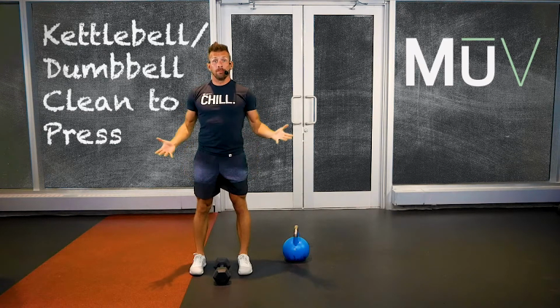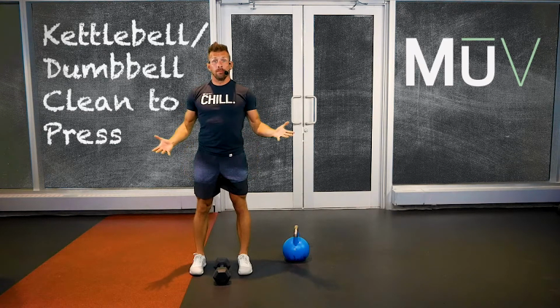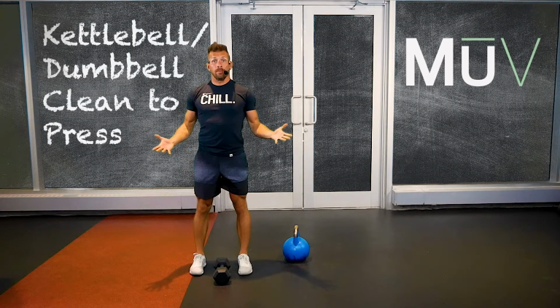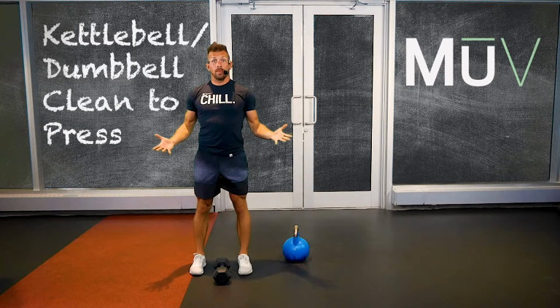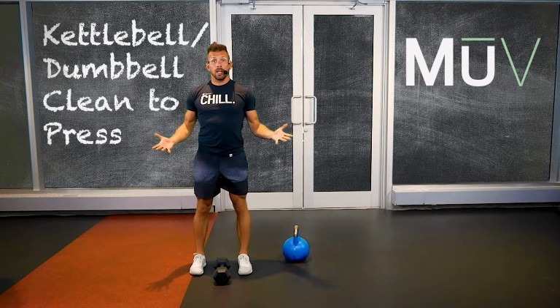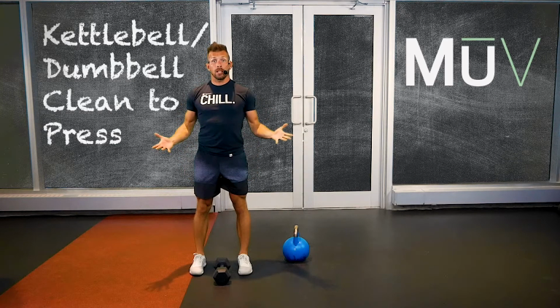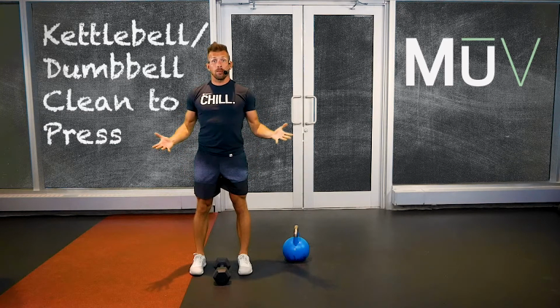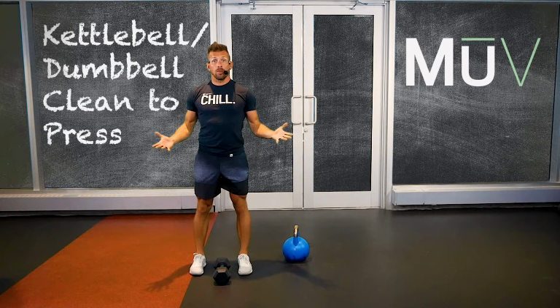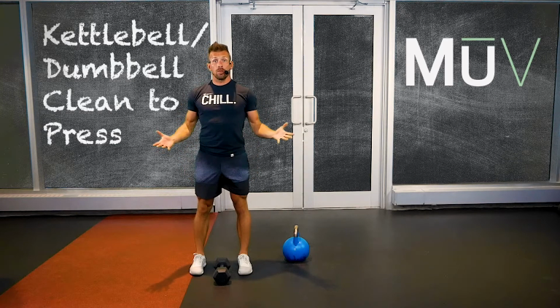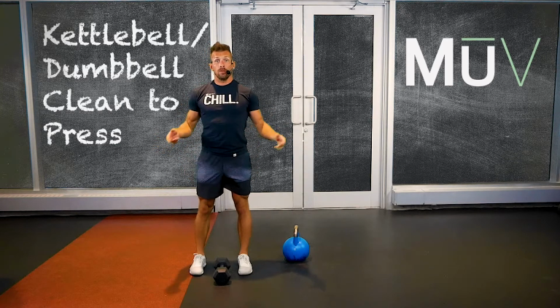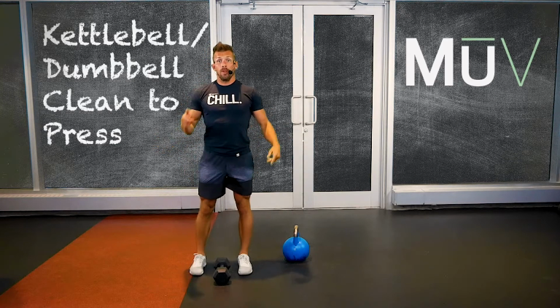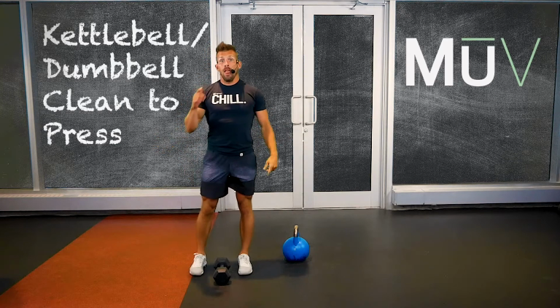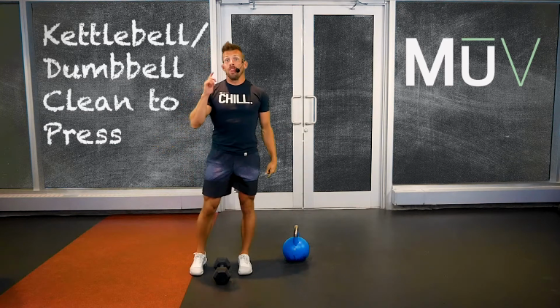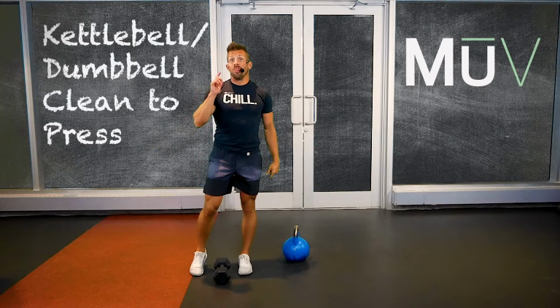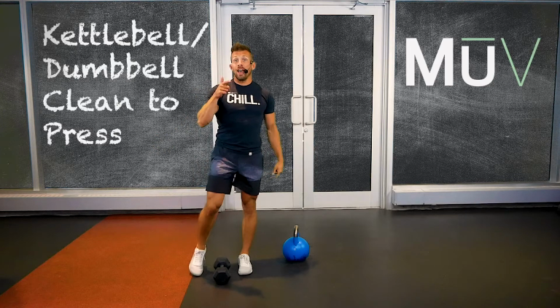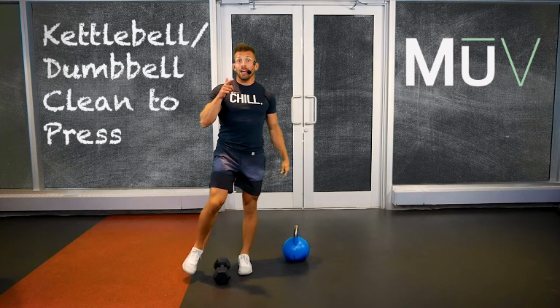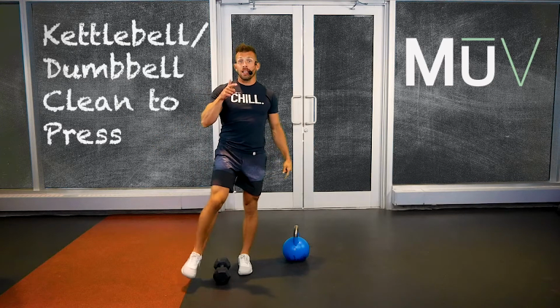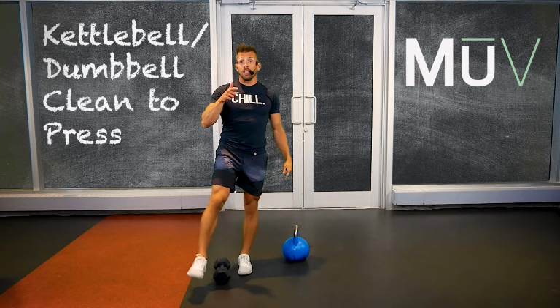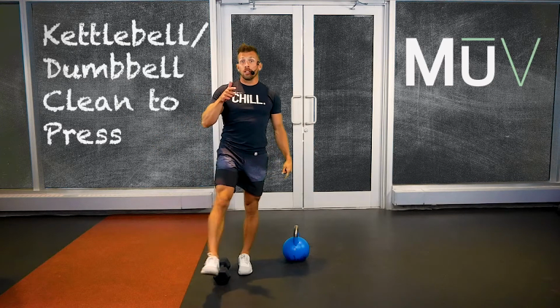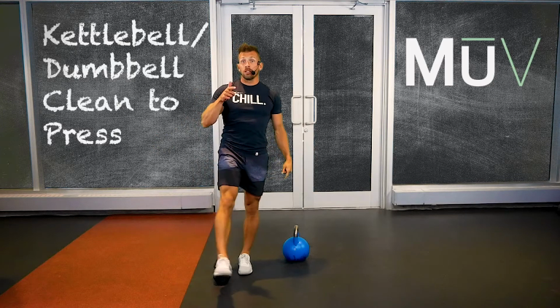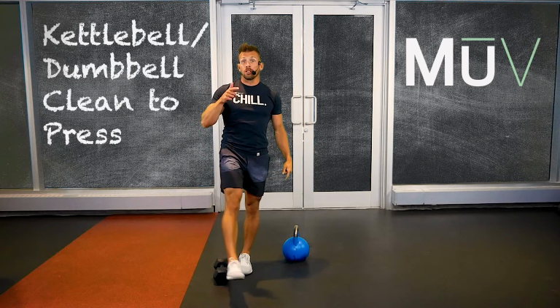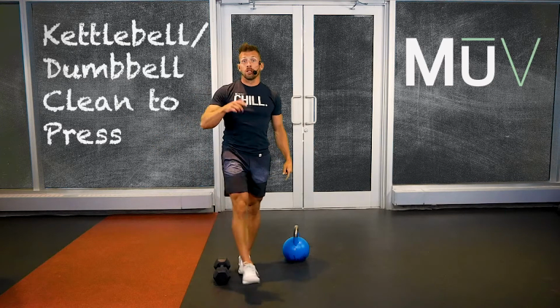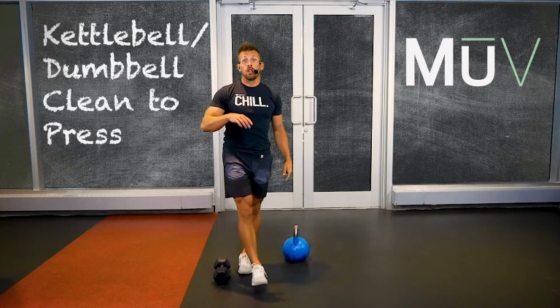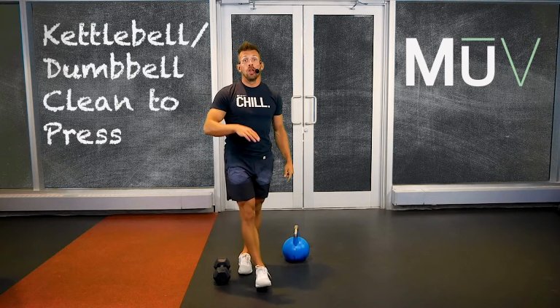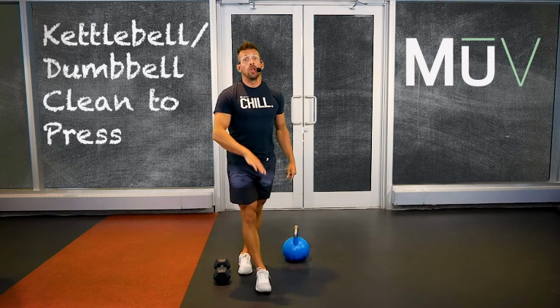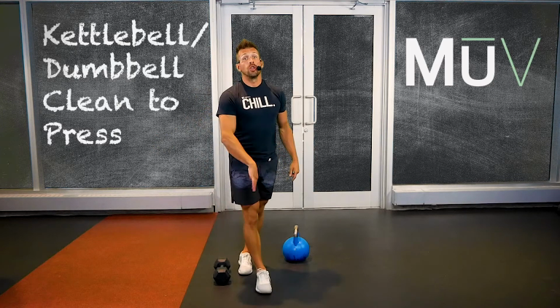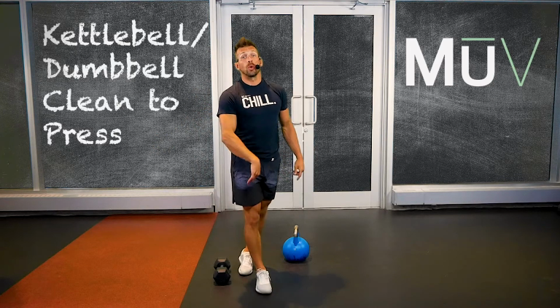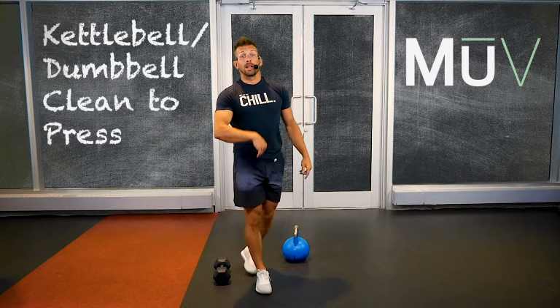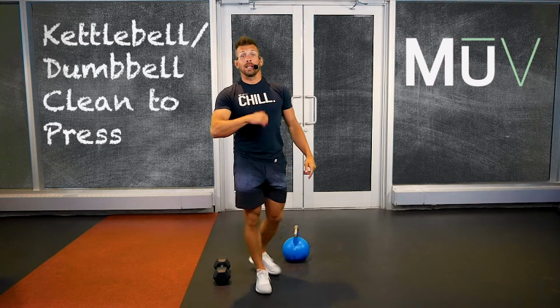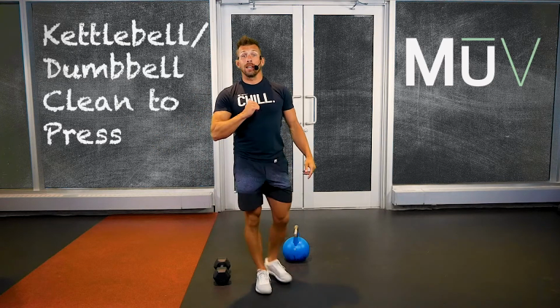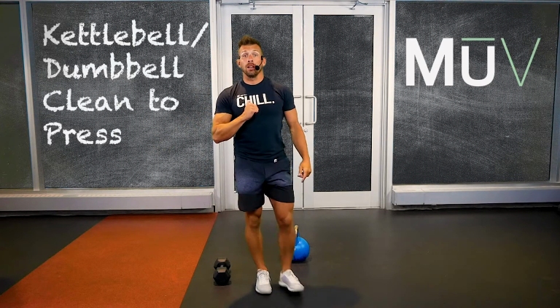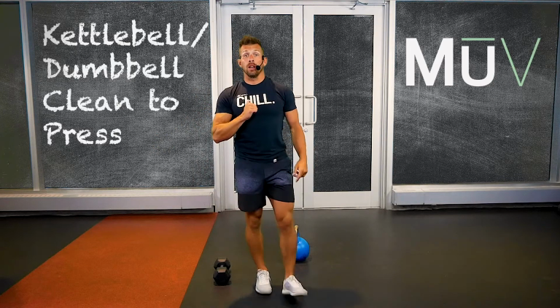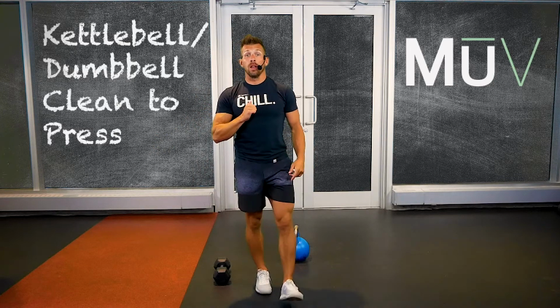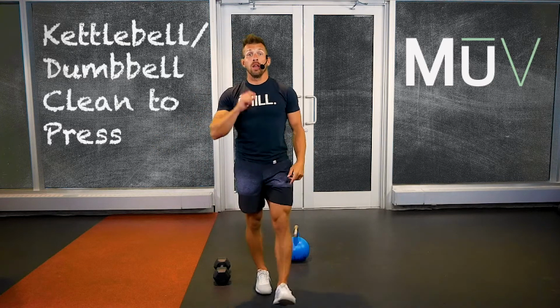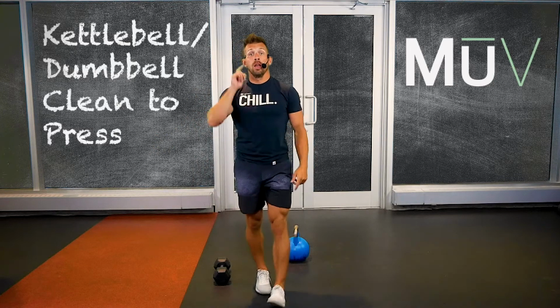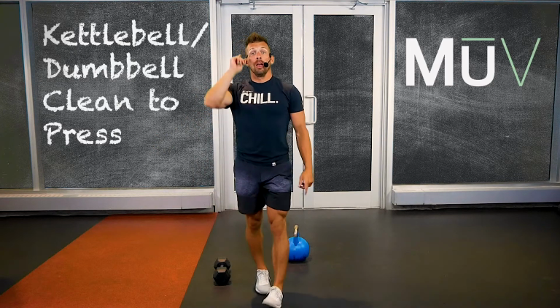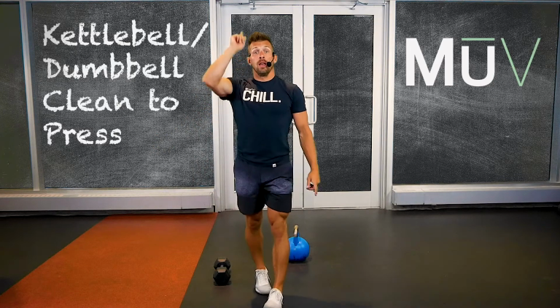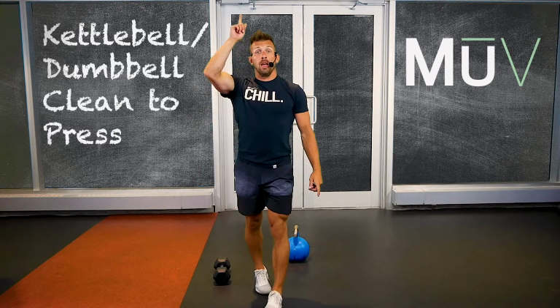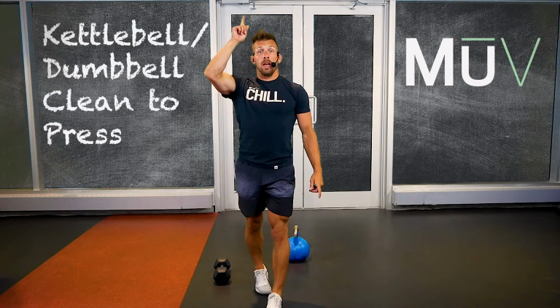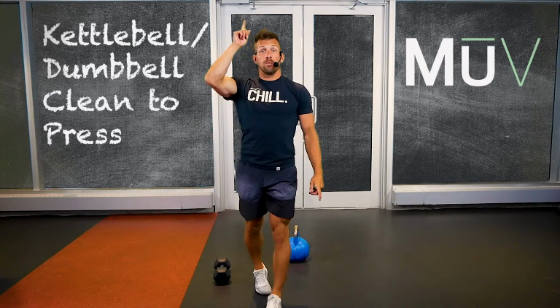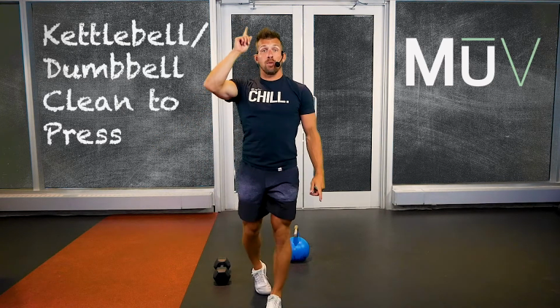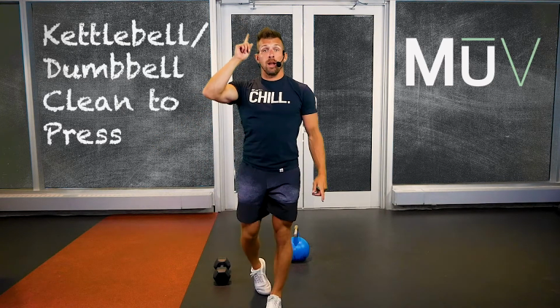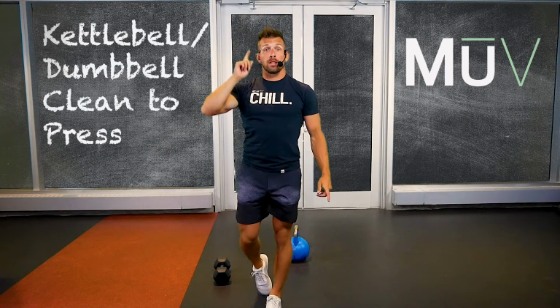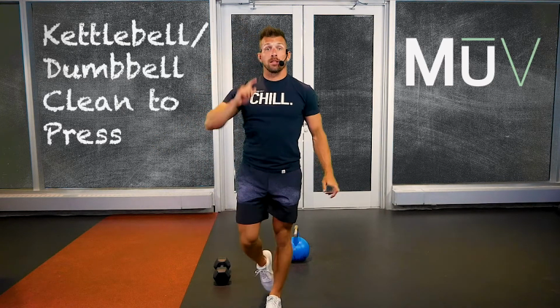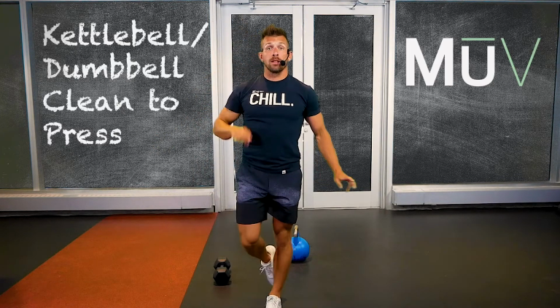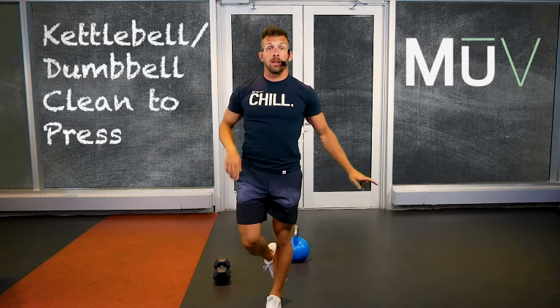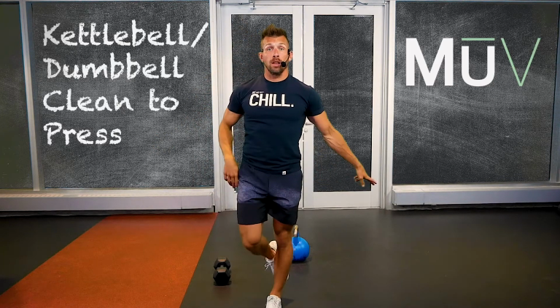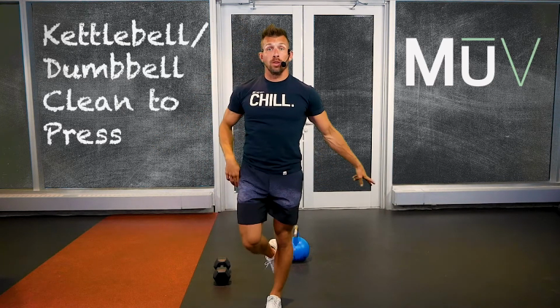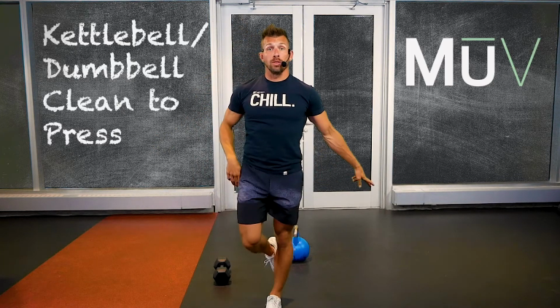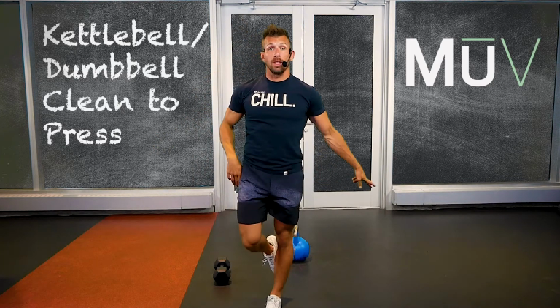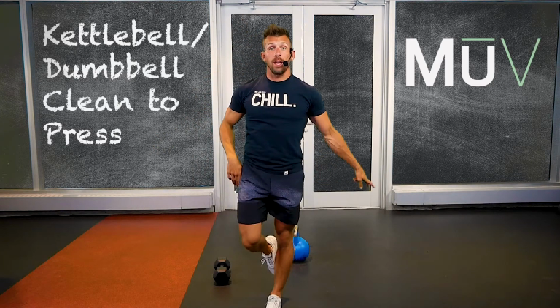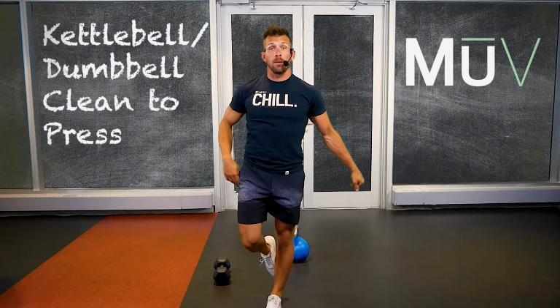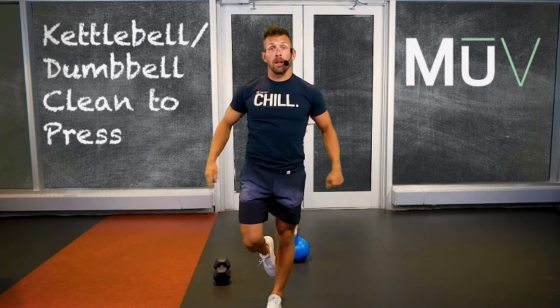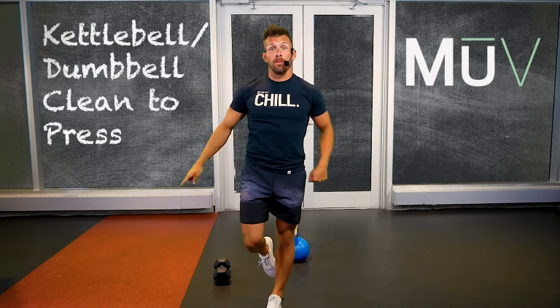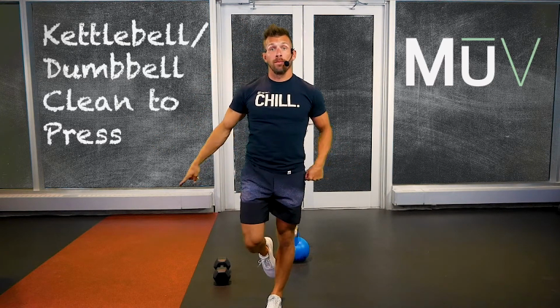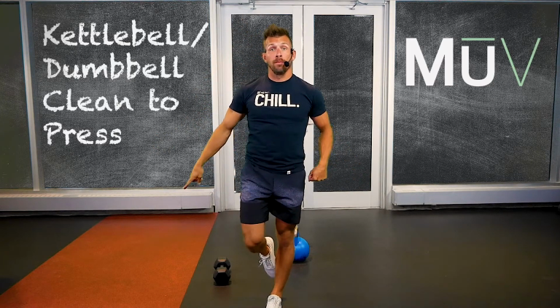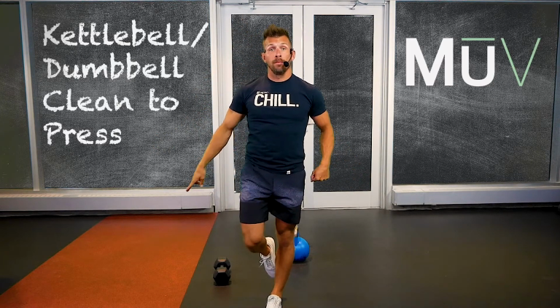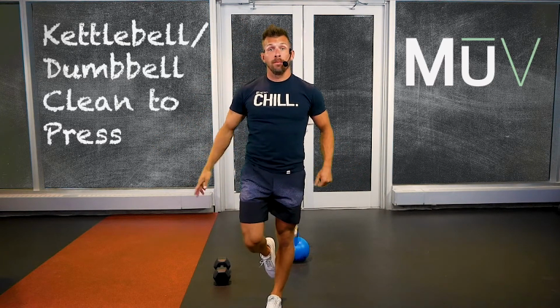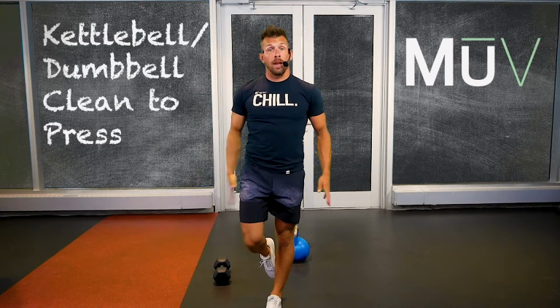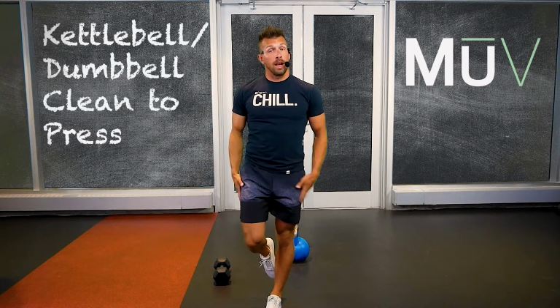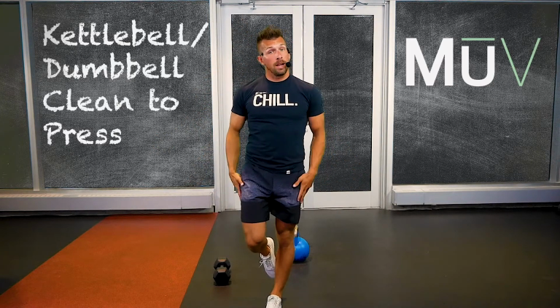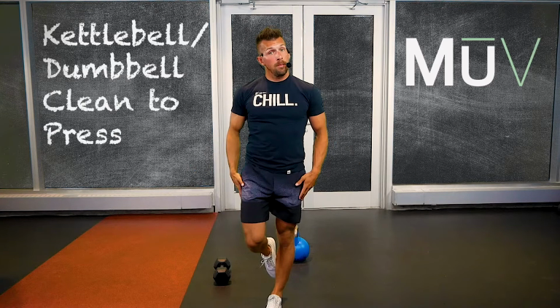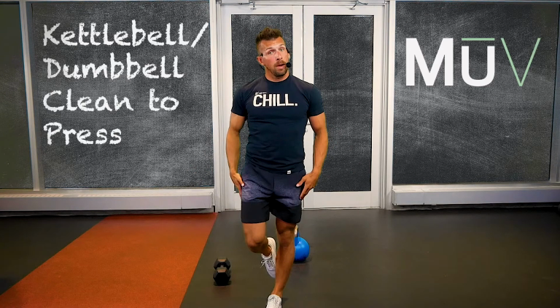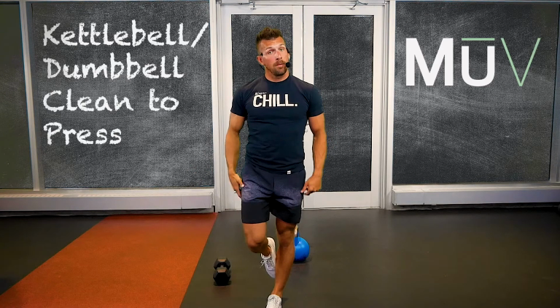Thanks, MU Crew. That is your clean and press using a kettlebell and a dumbbell. Bye.